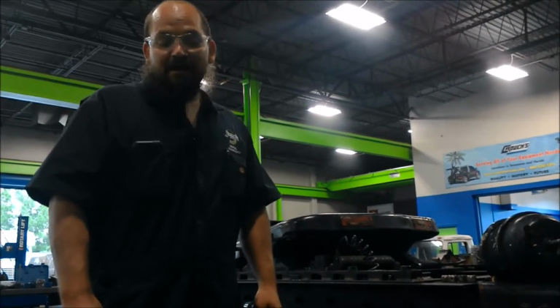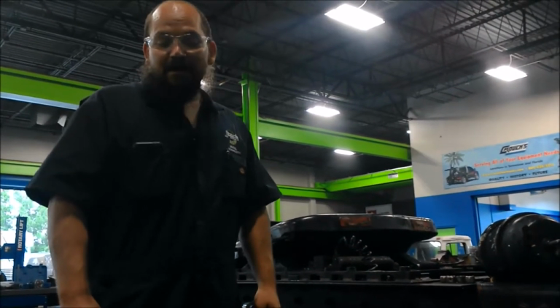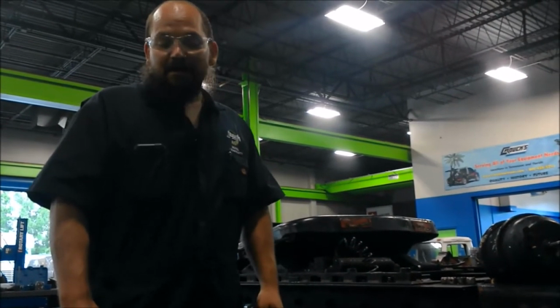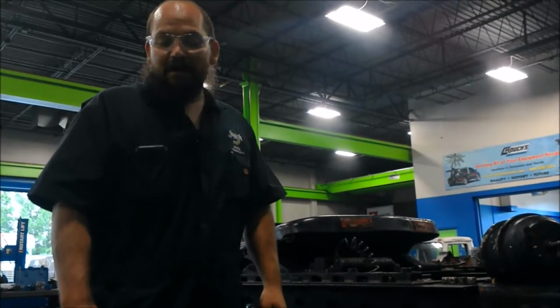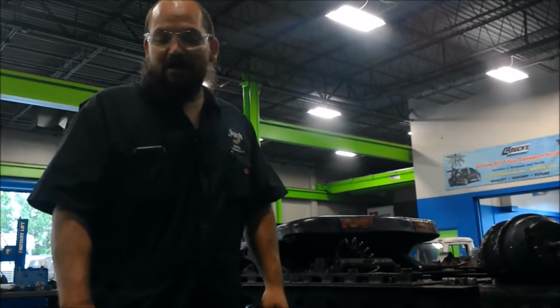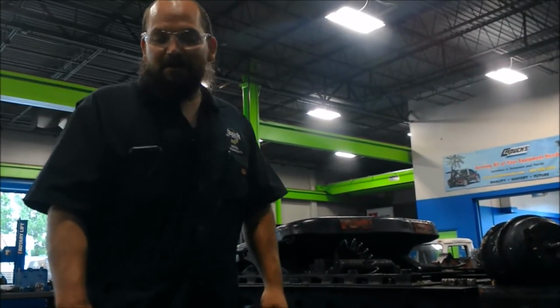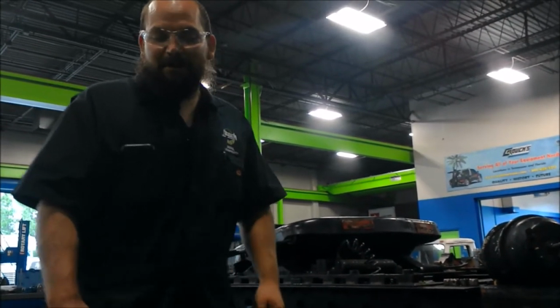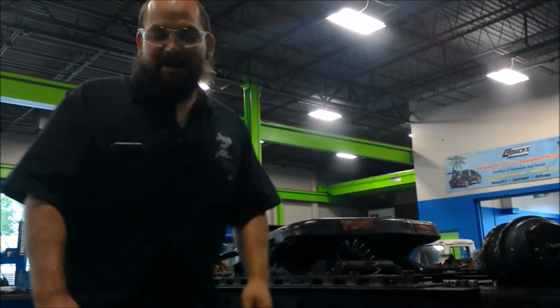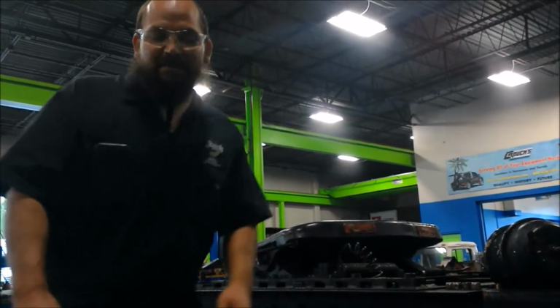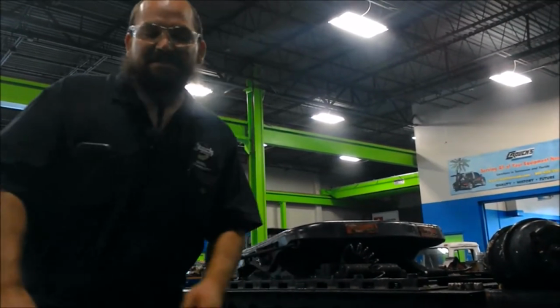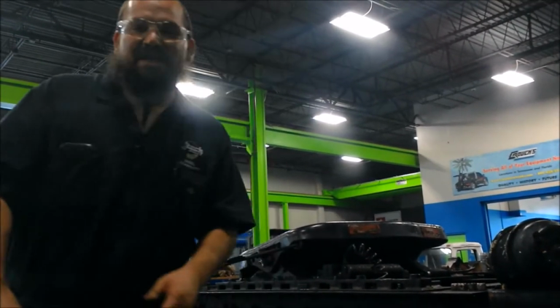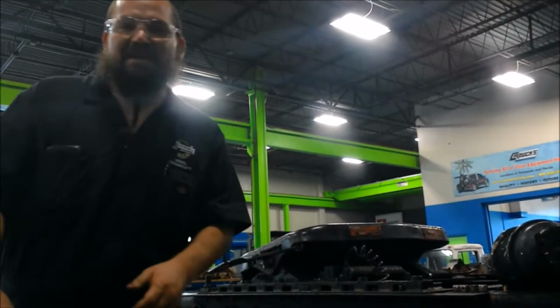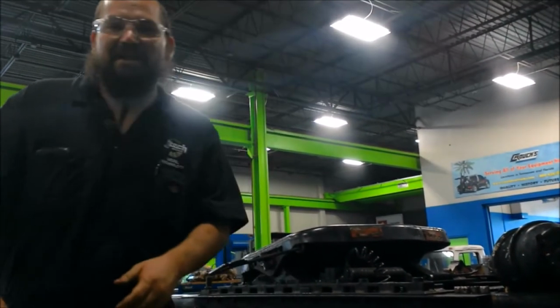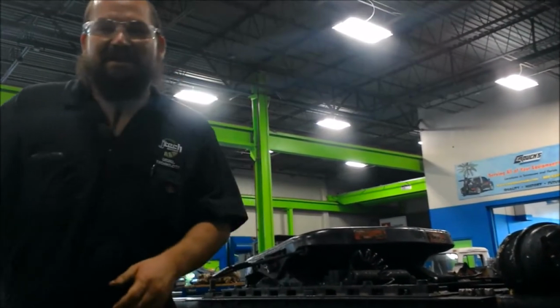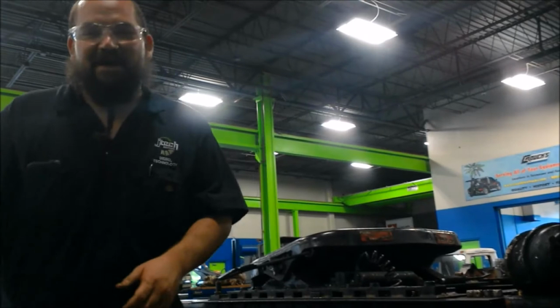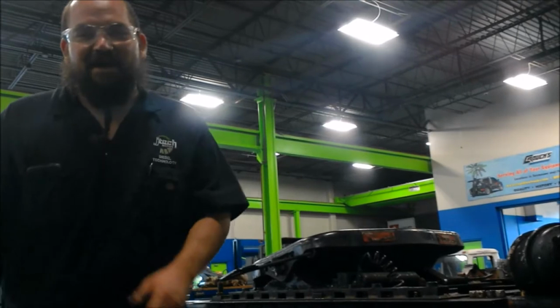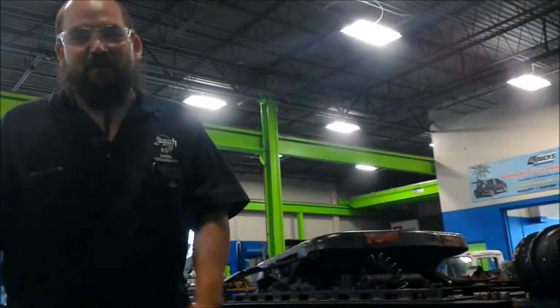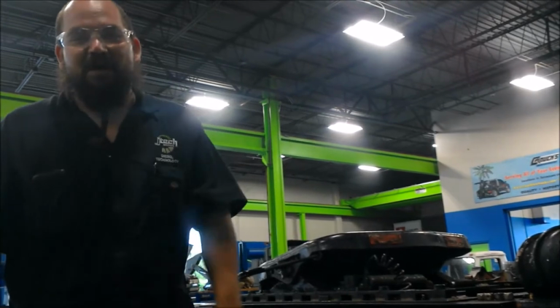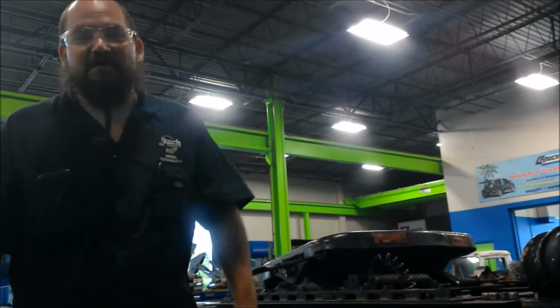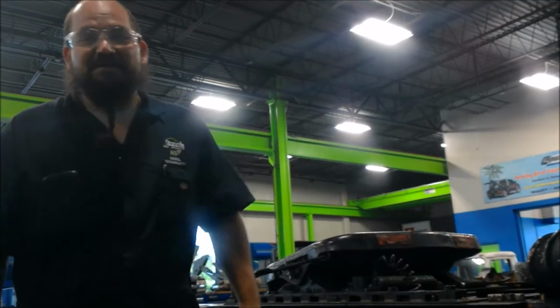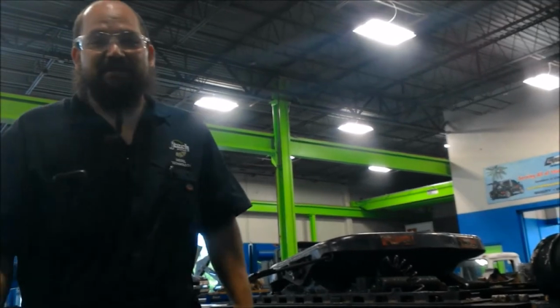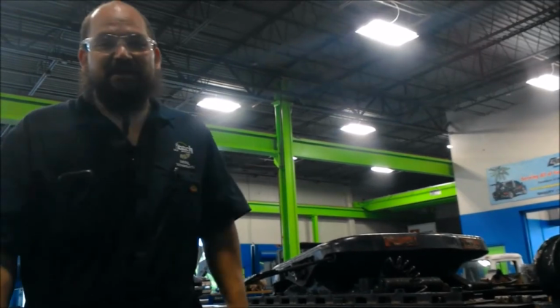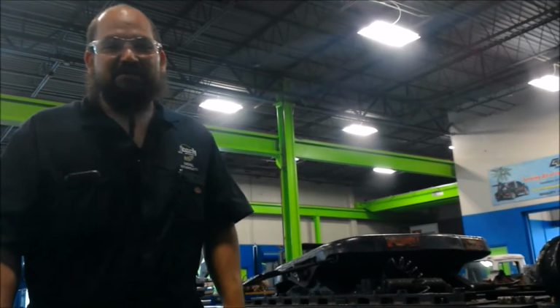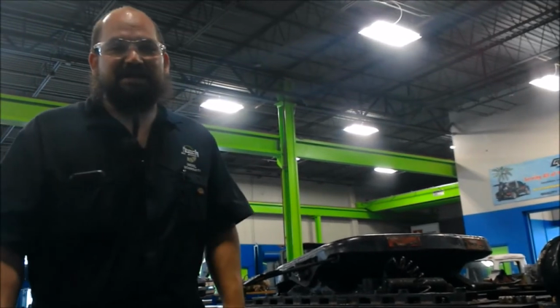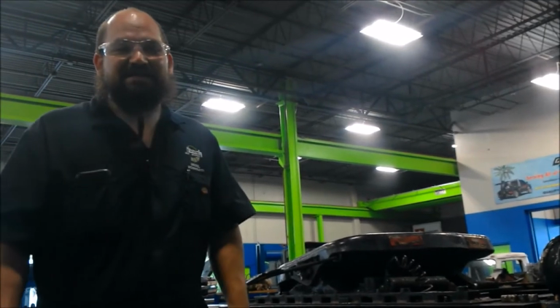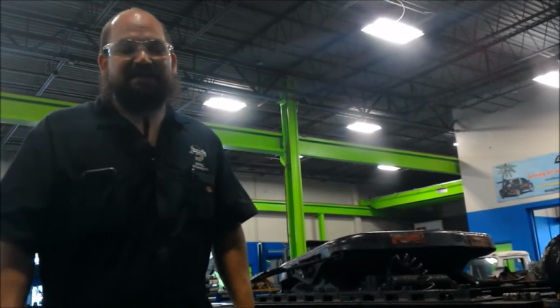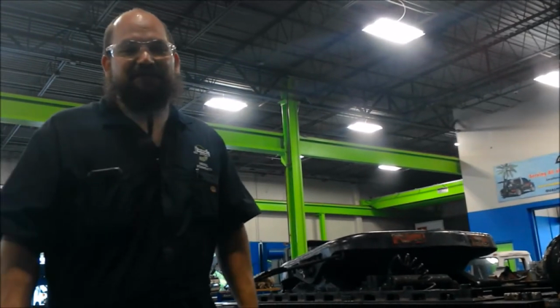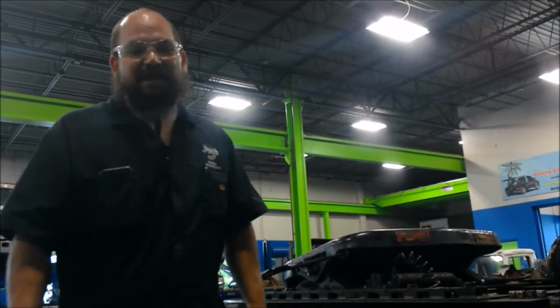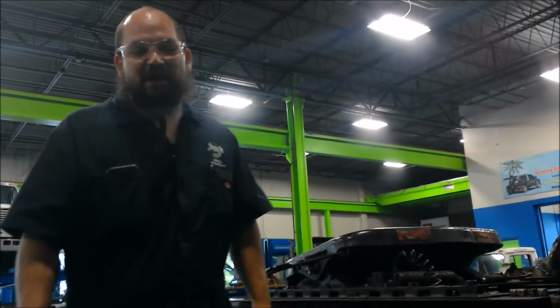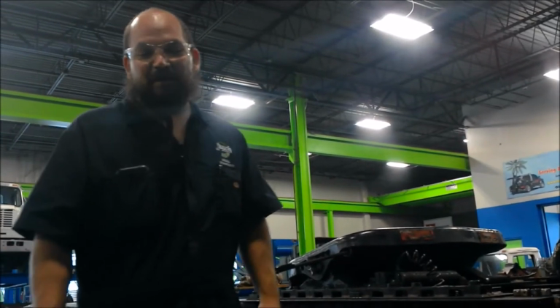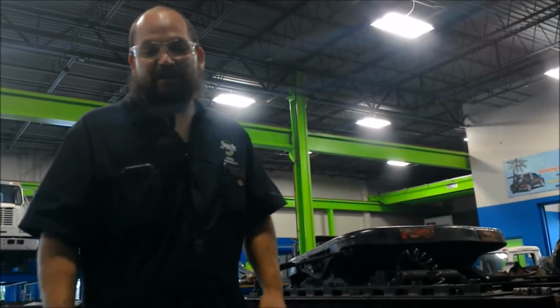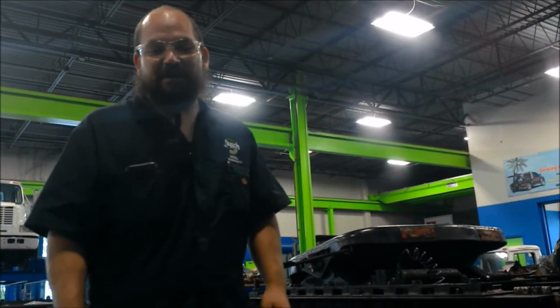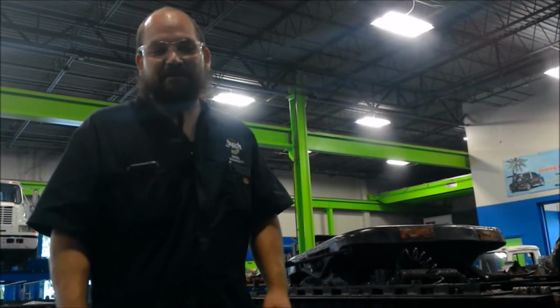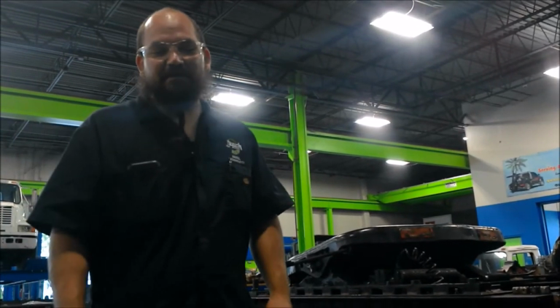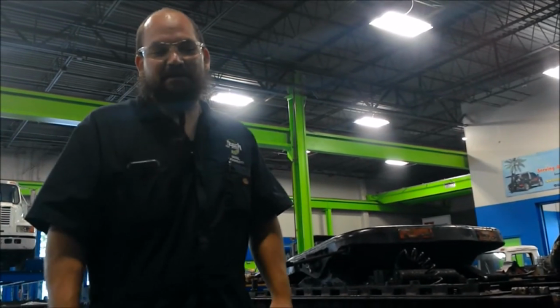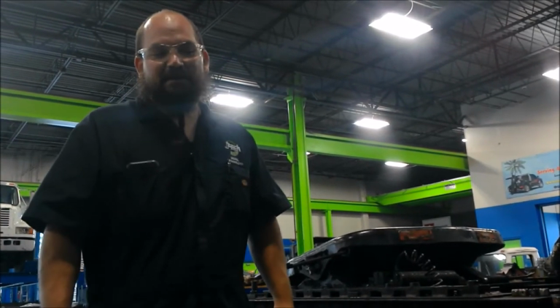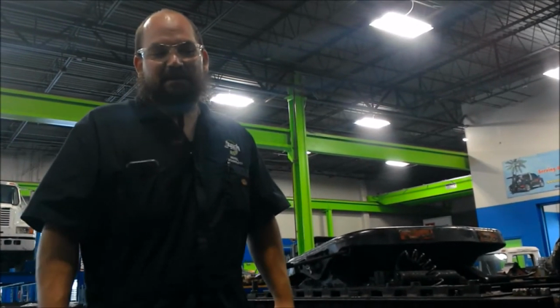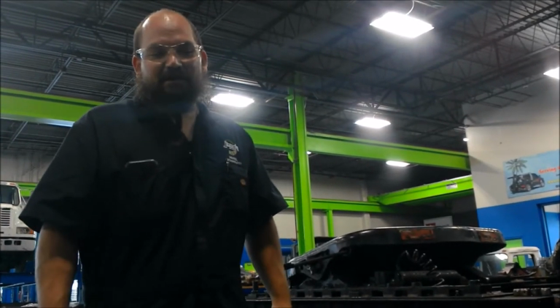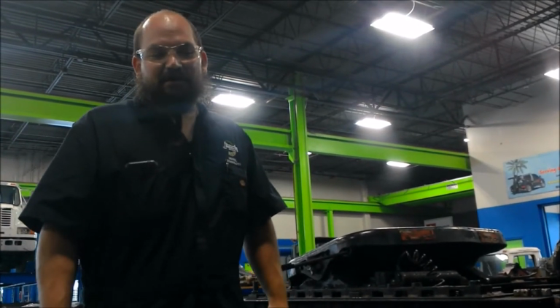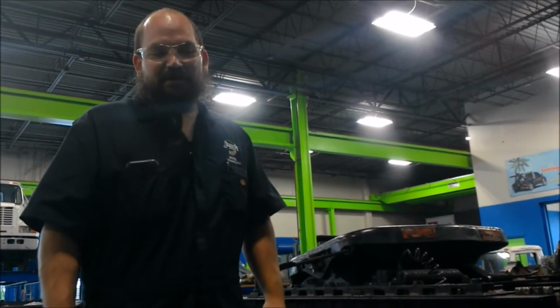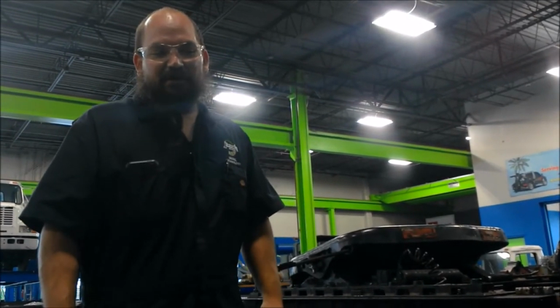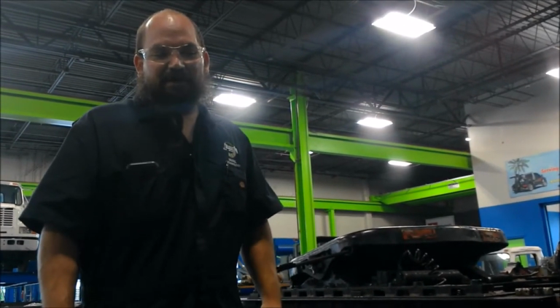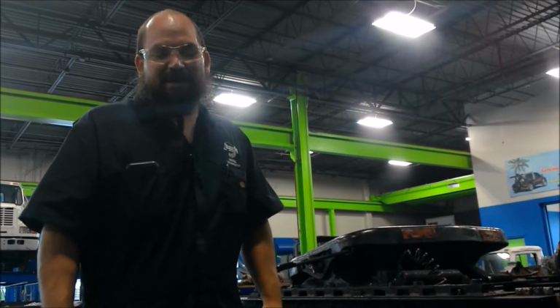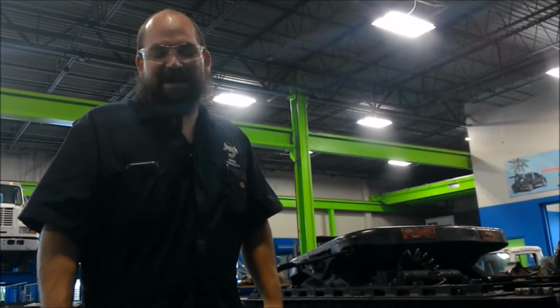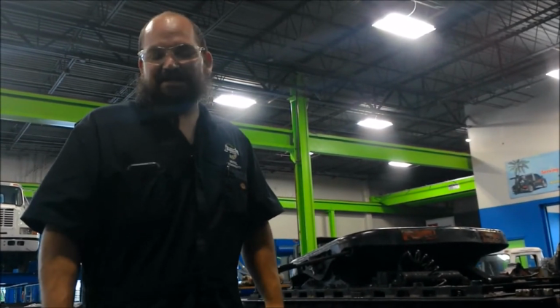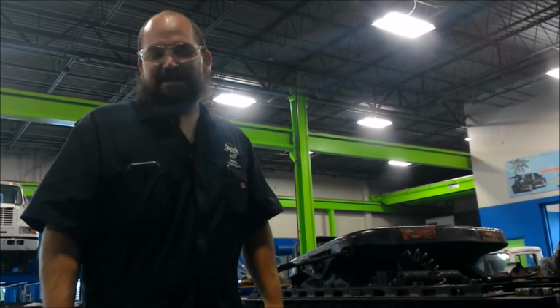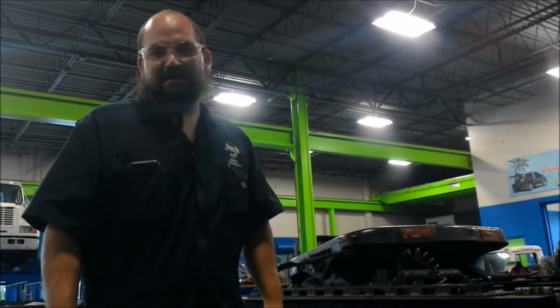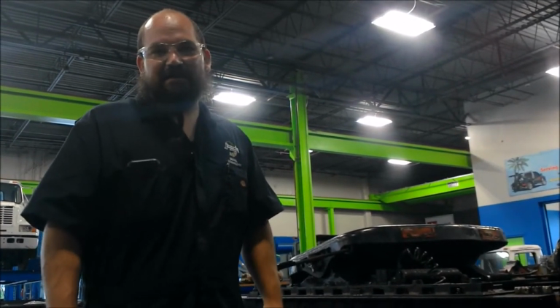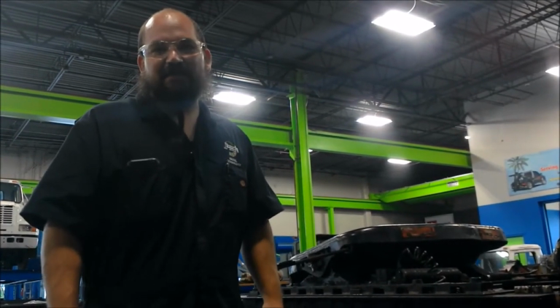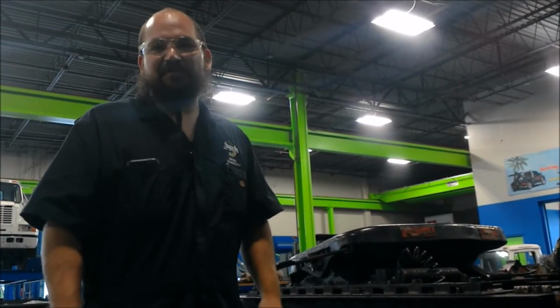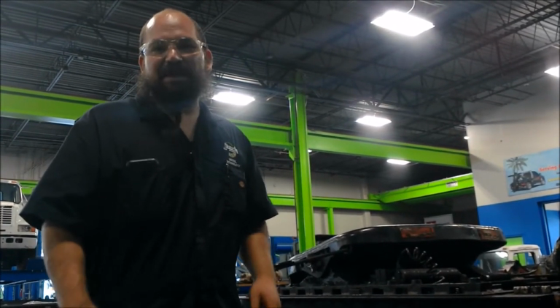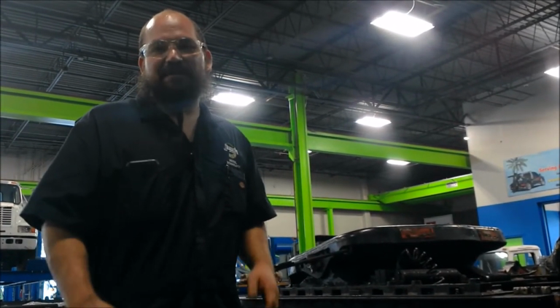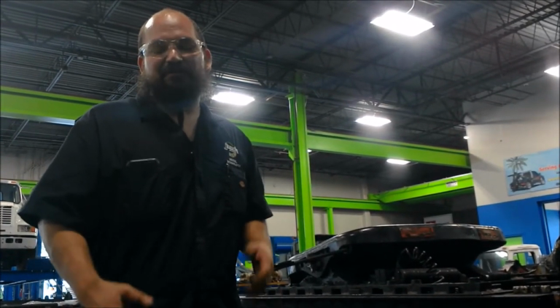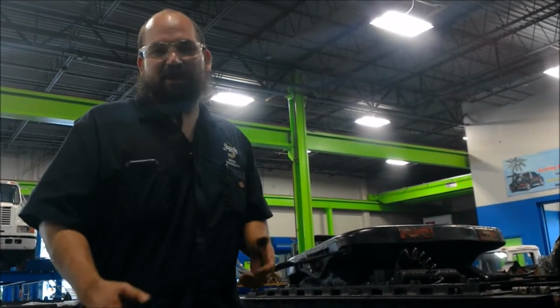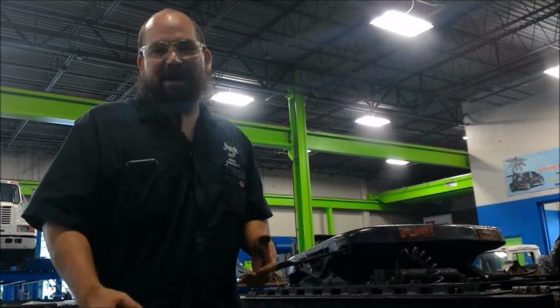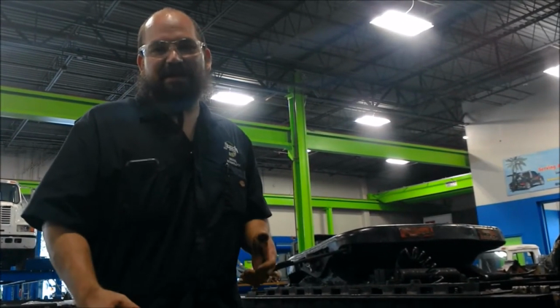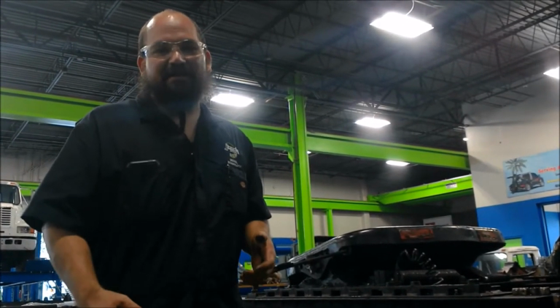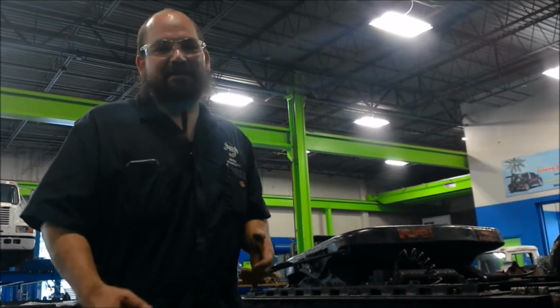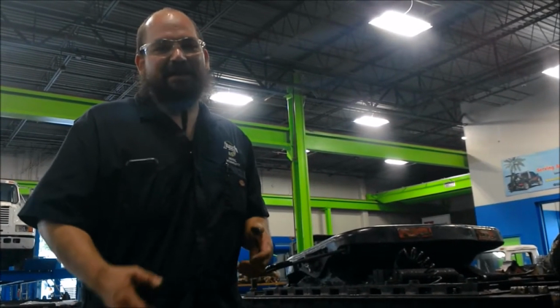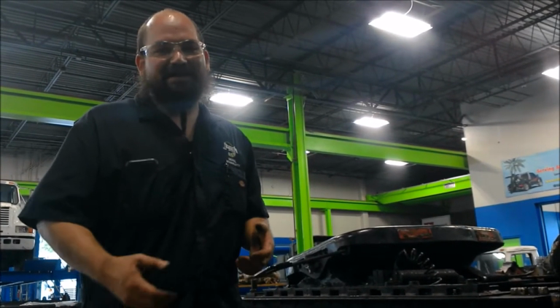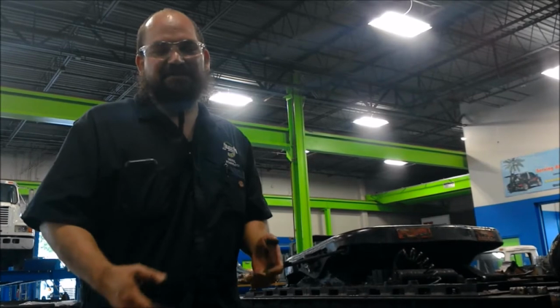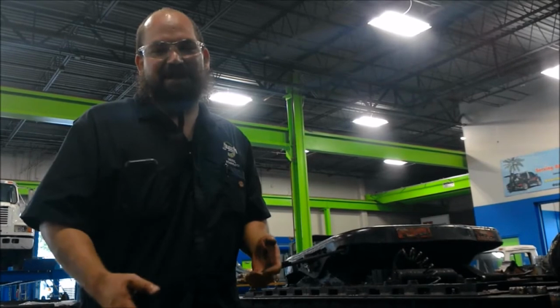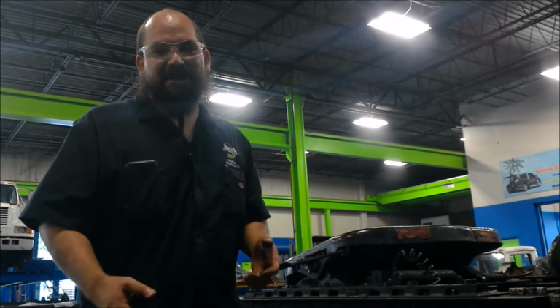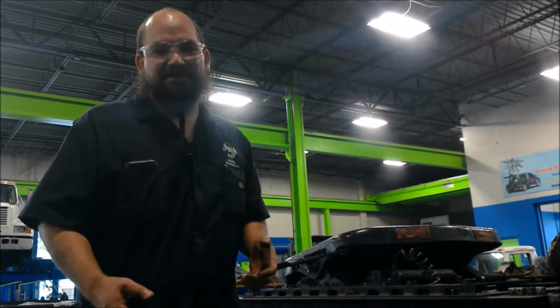Hello, my name is Ian. Welcome to another JTEC video. I'm going to be doing a basic complete brake inspection.